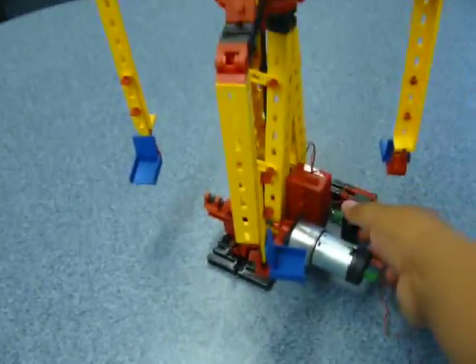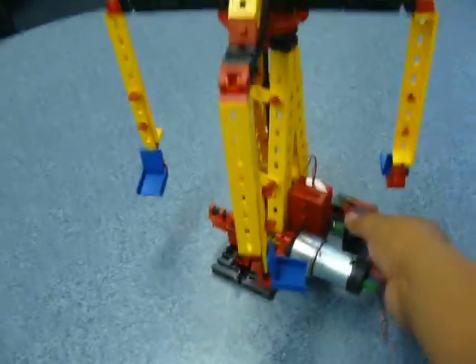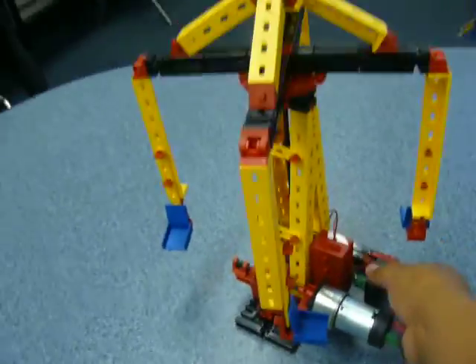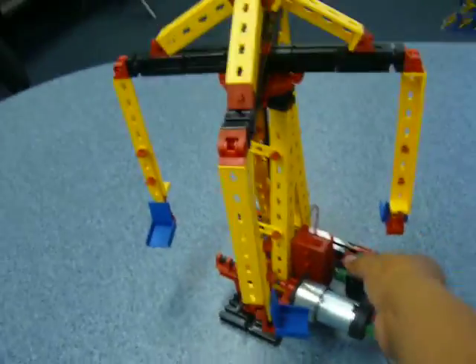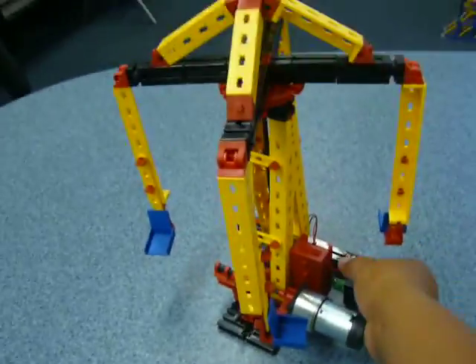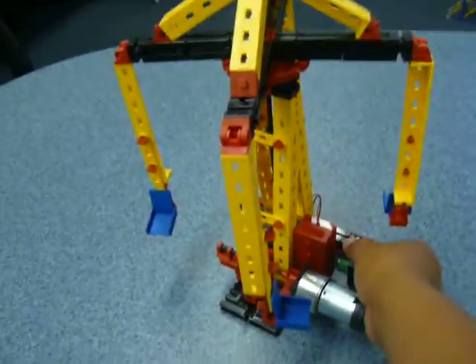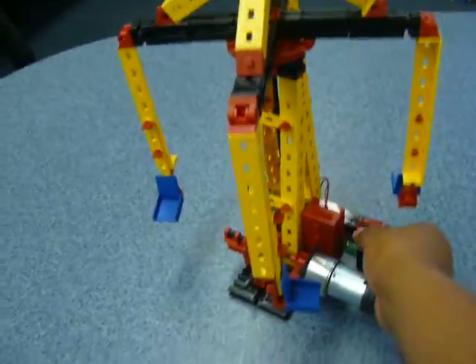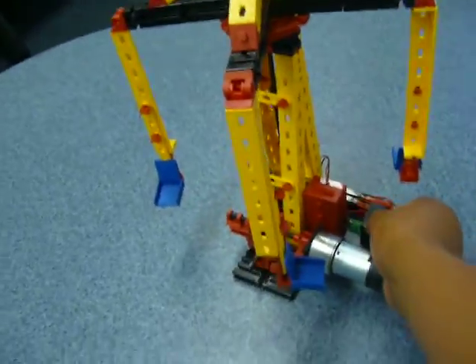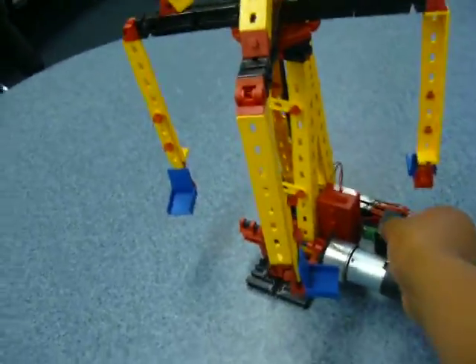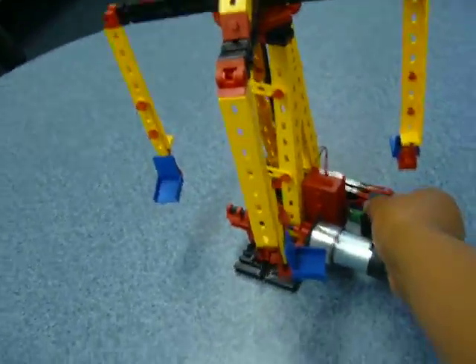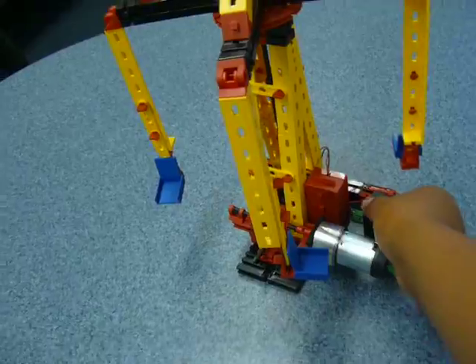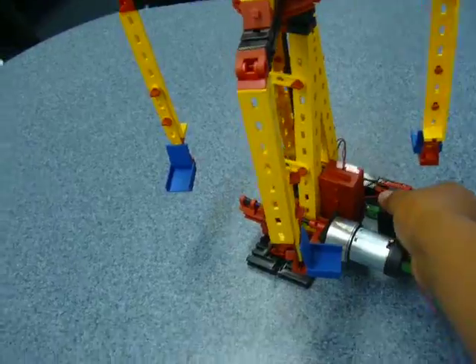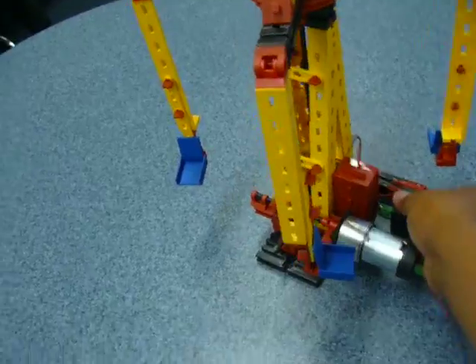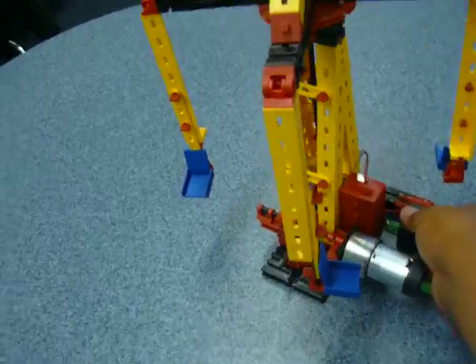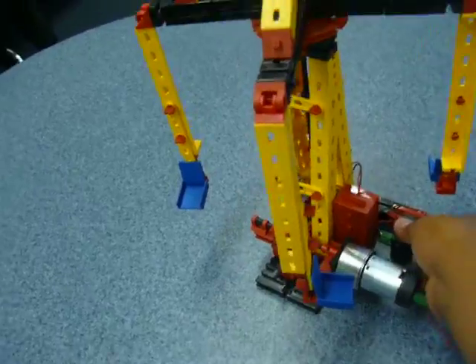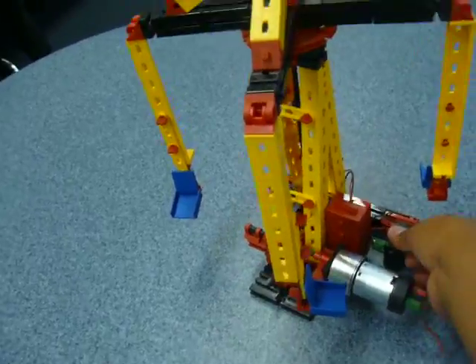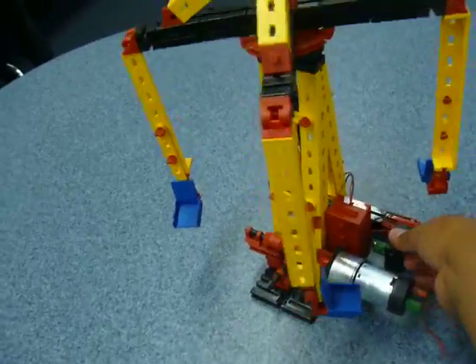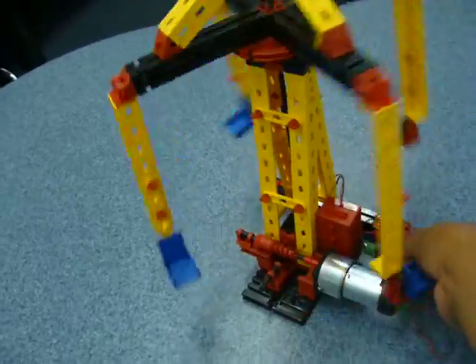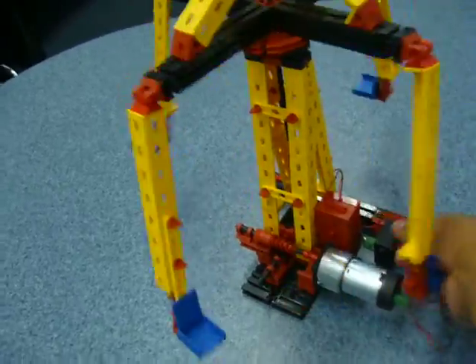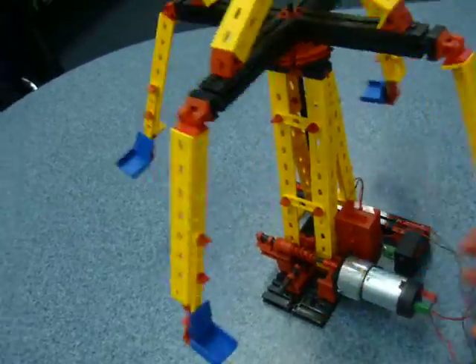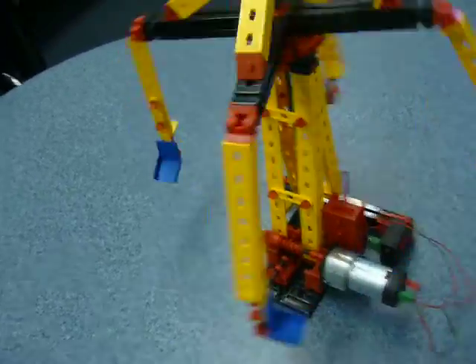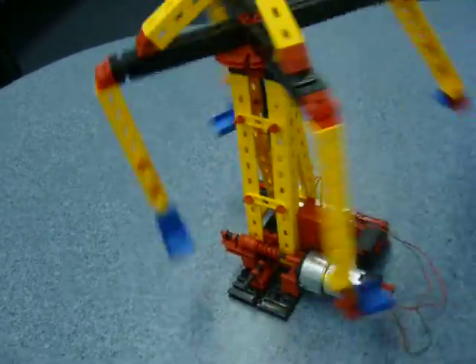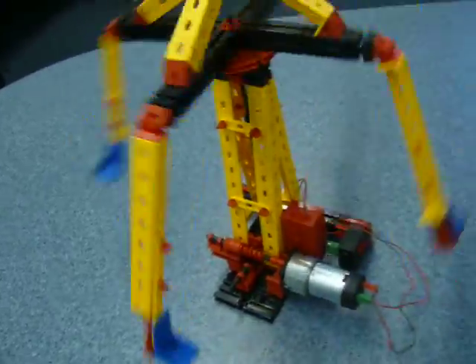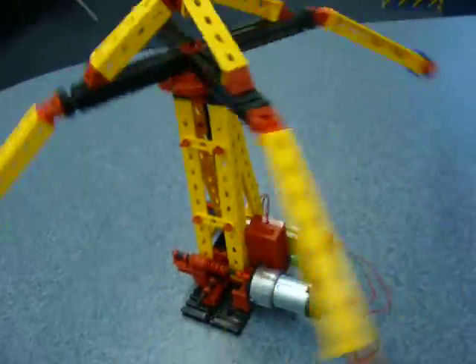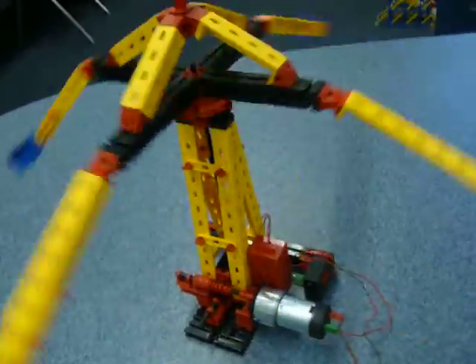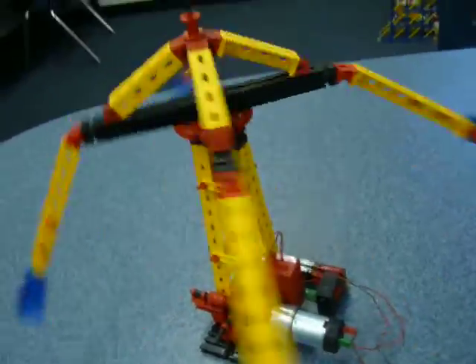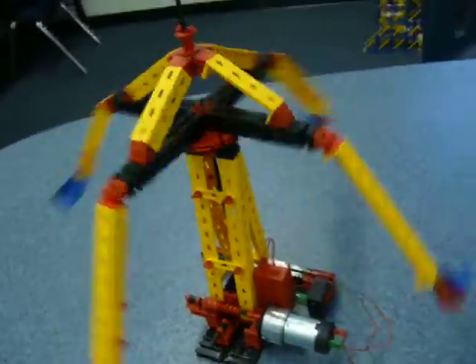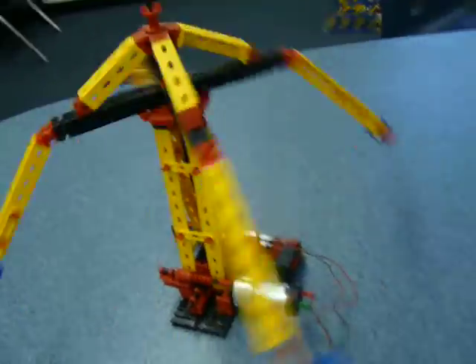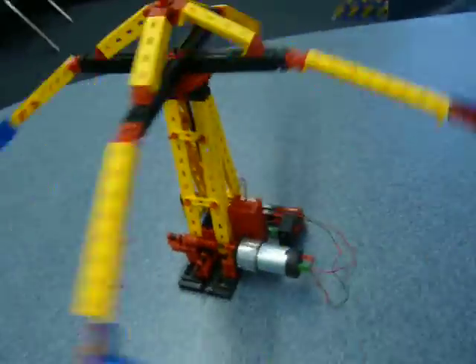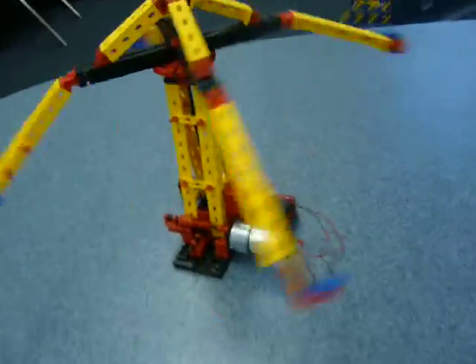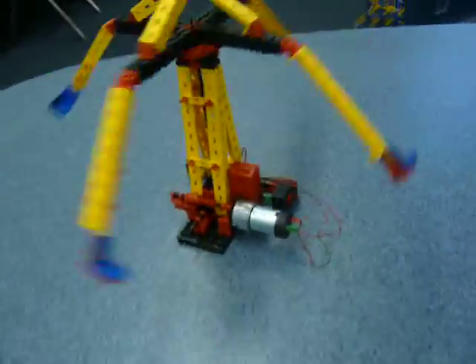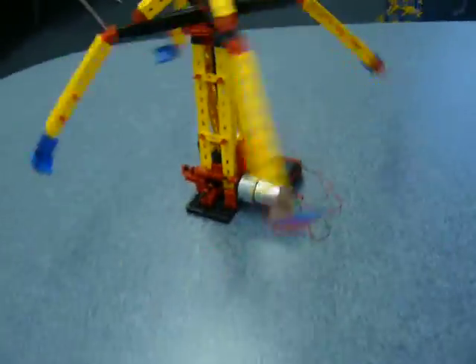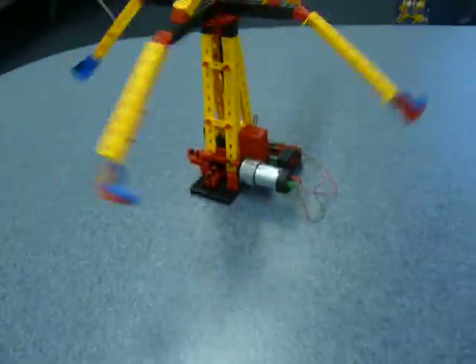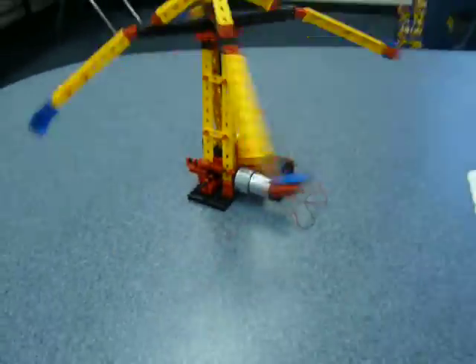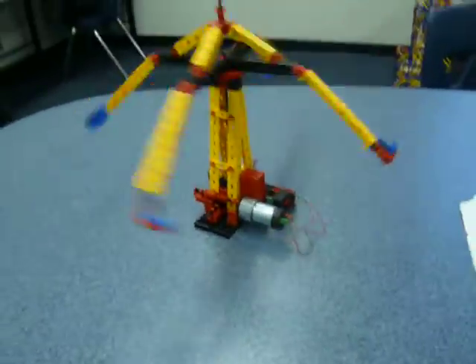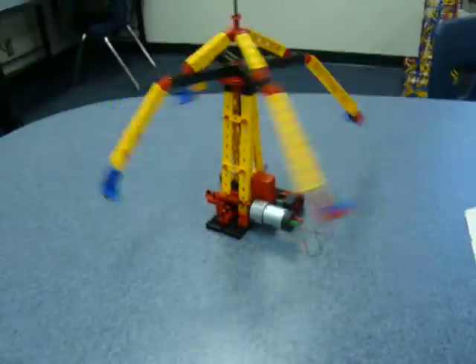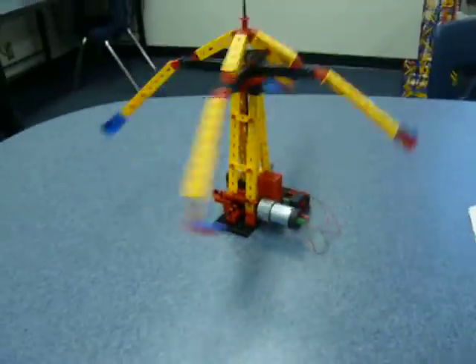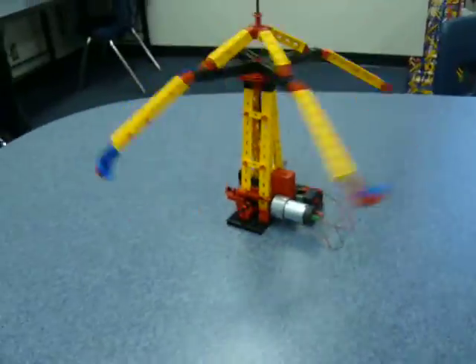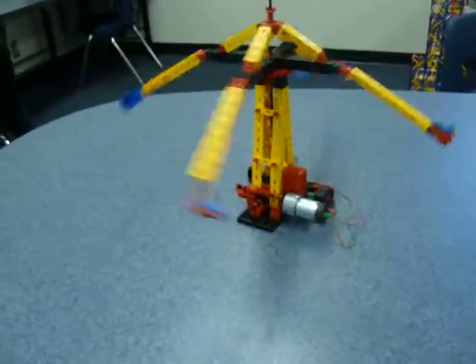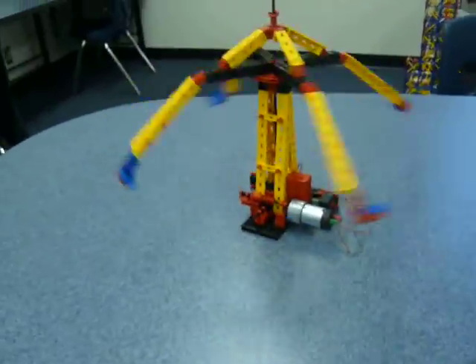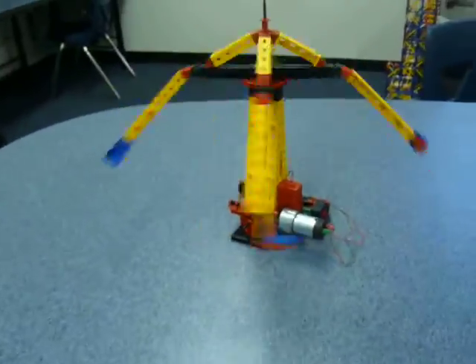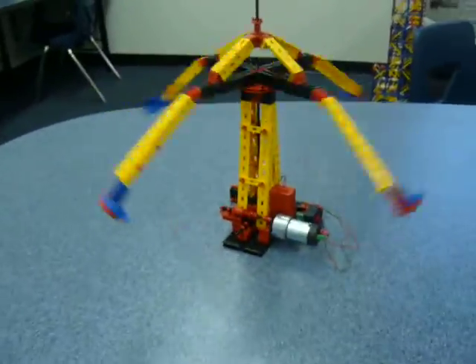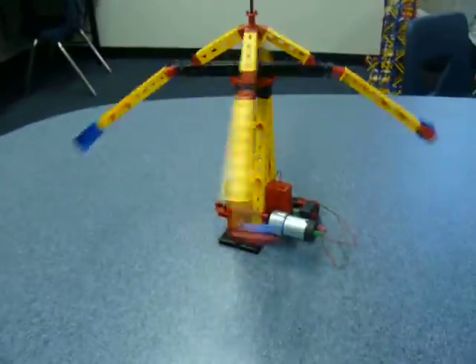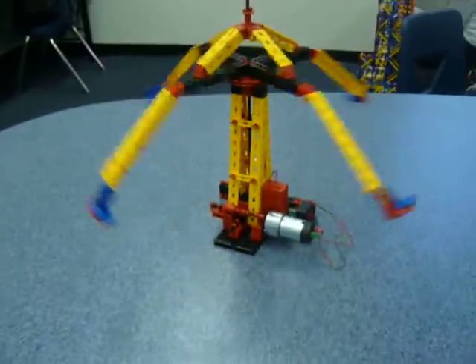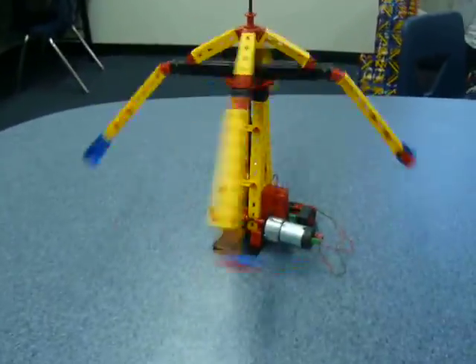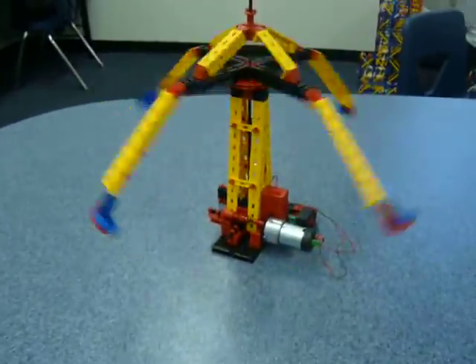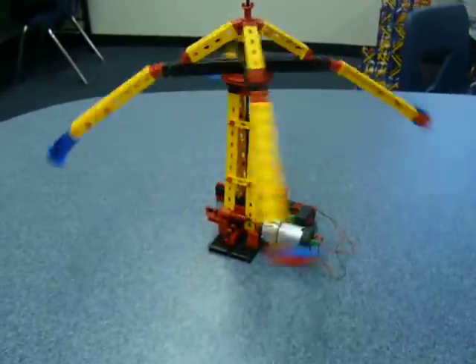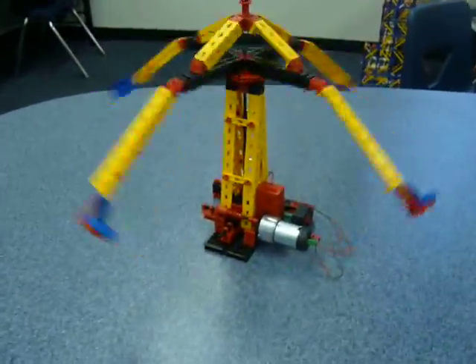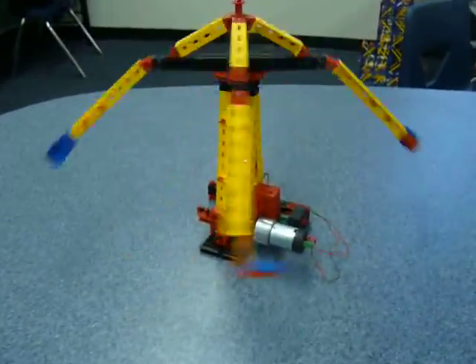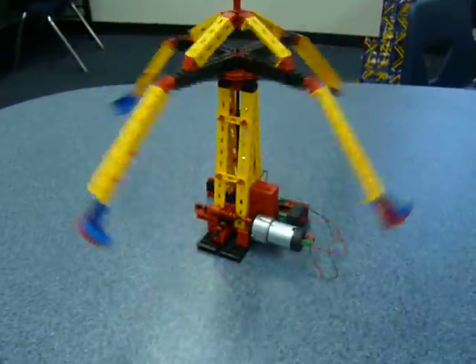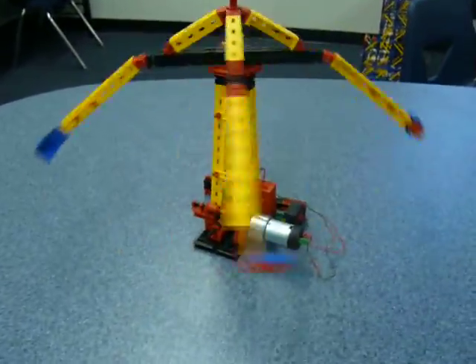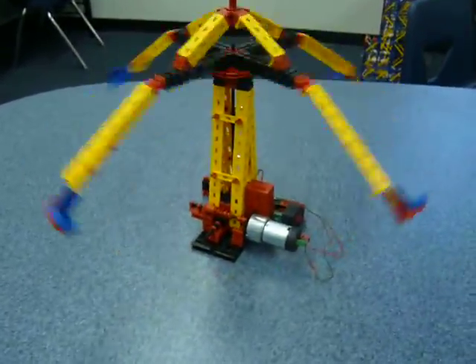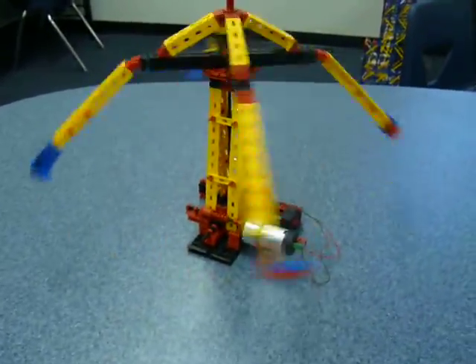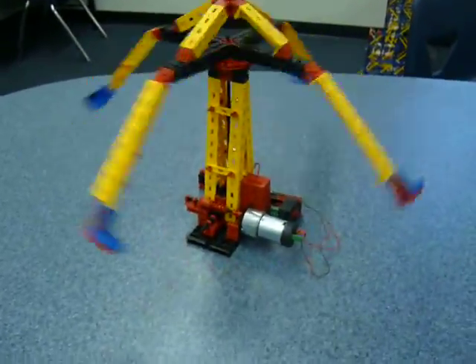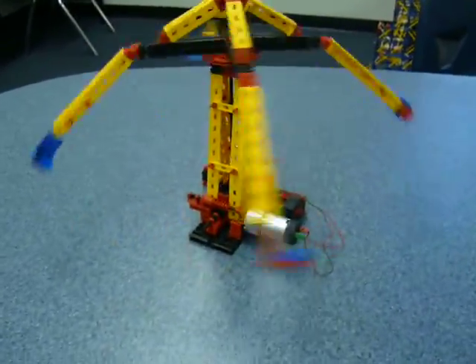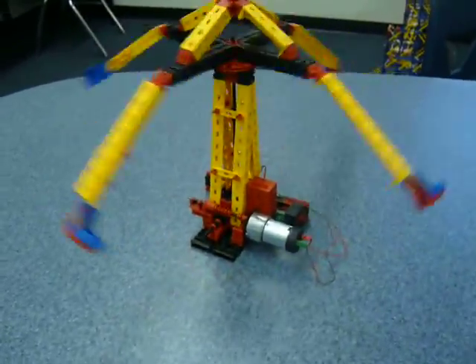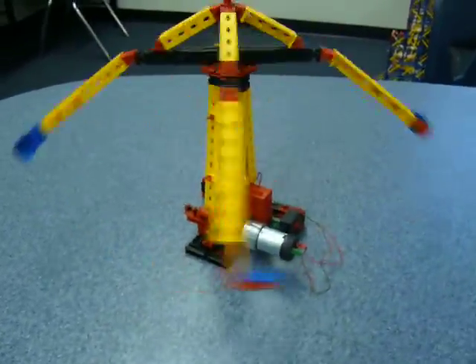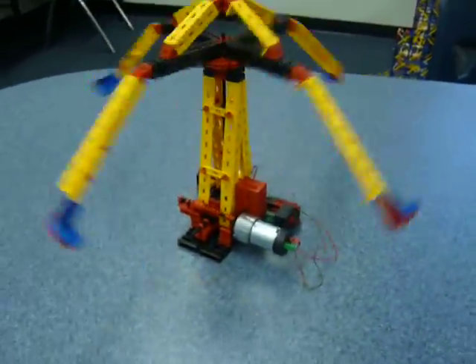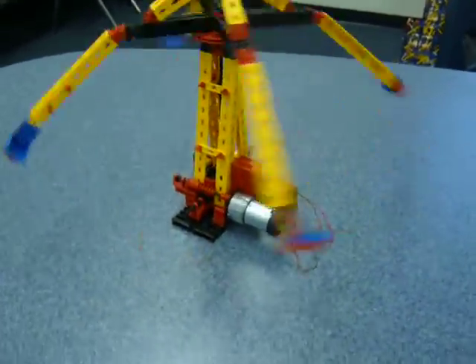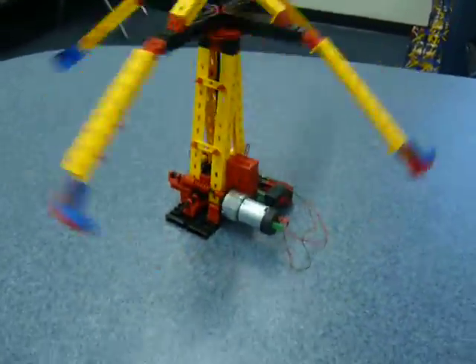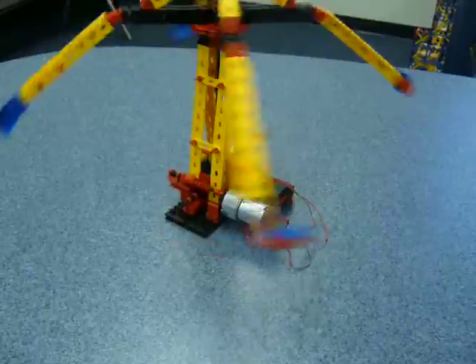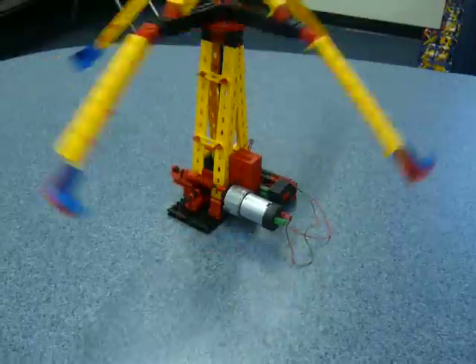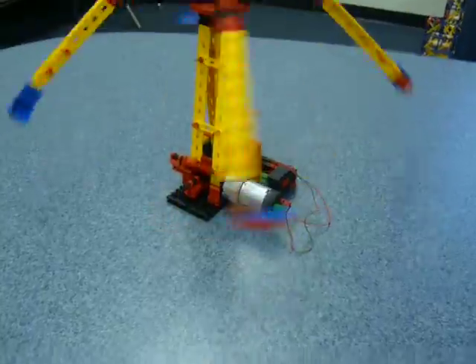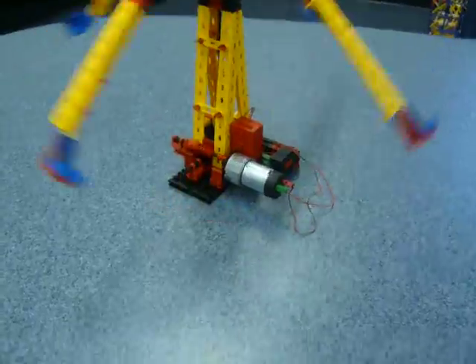And here it goes. Here's the ride motorized.